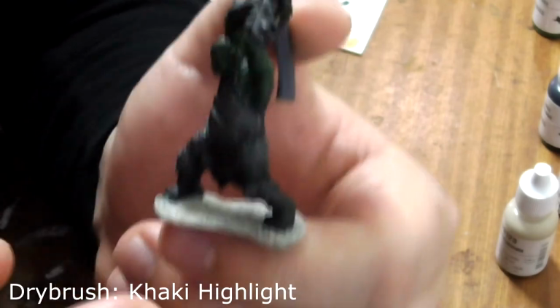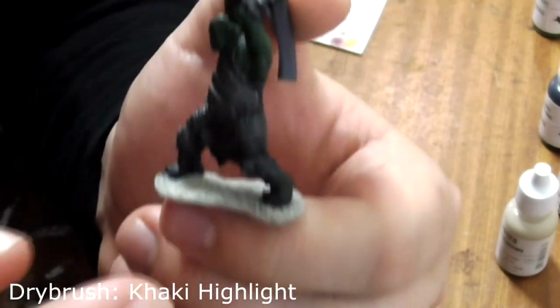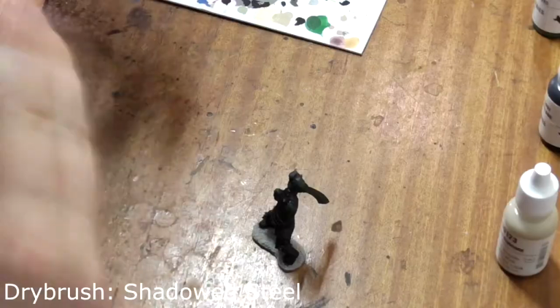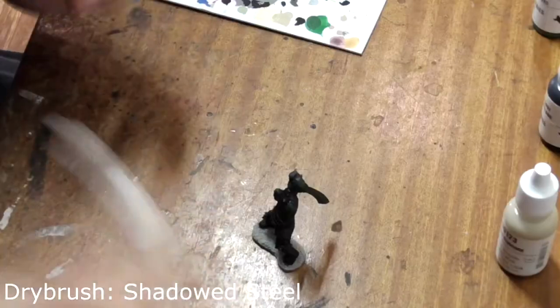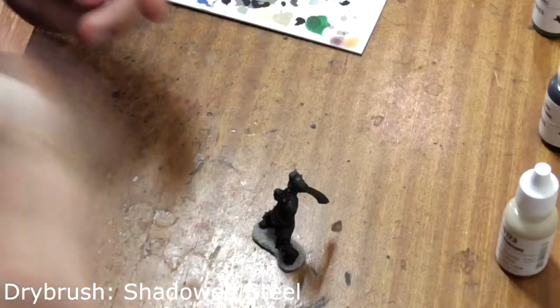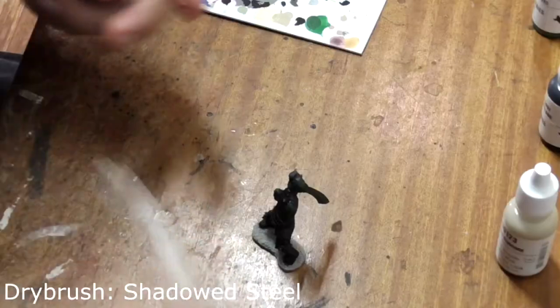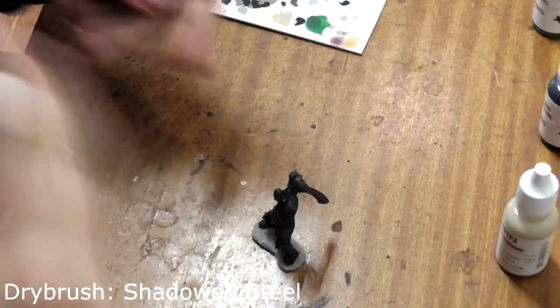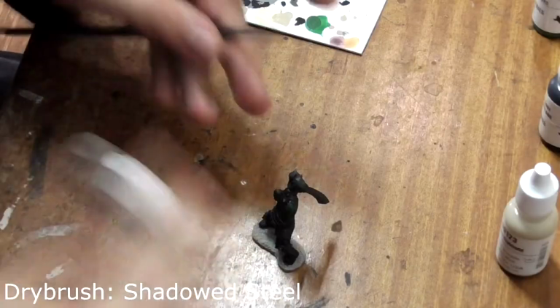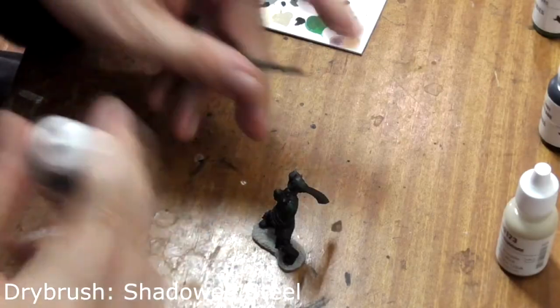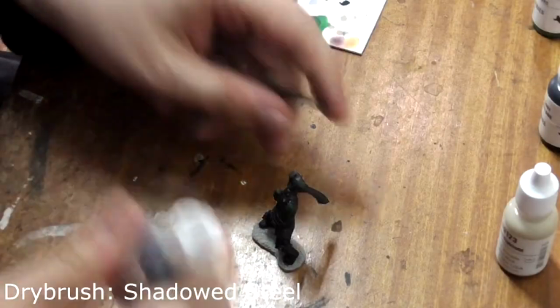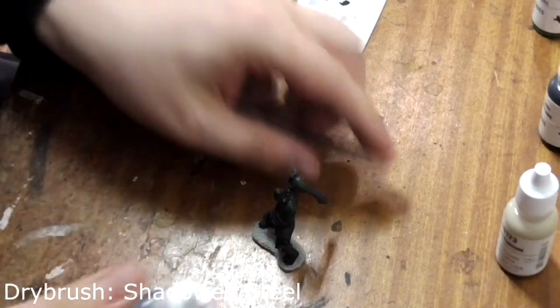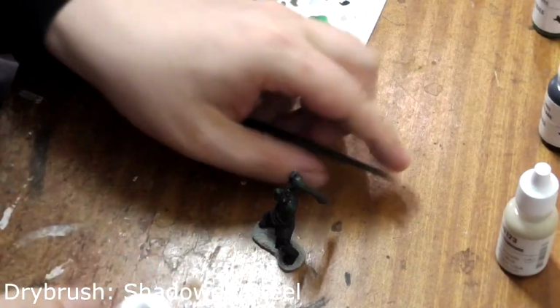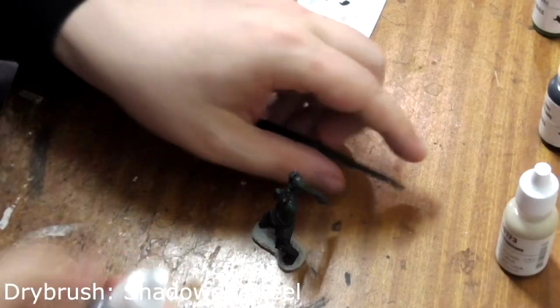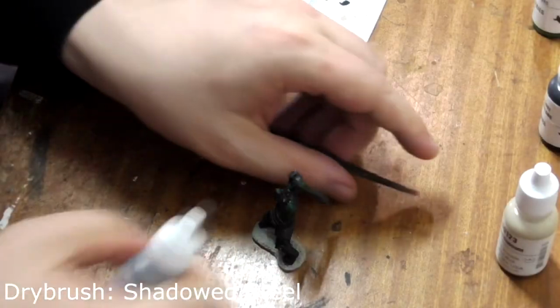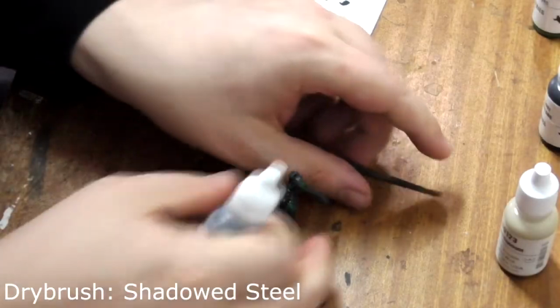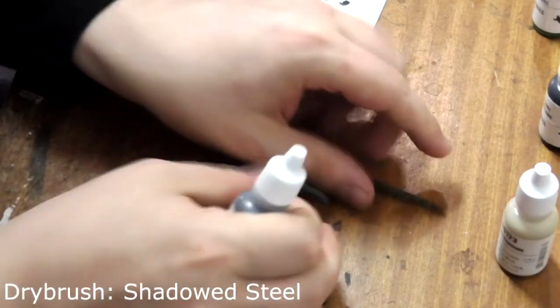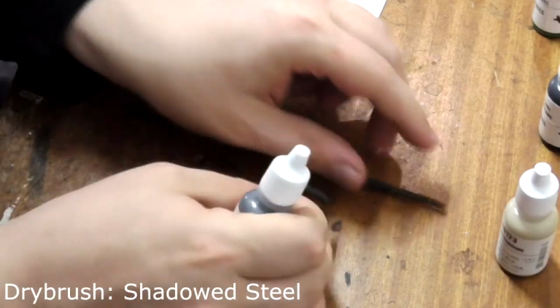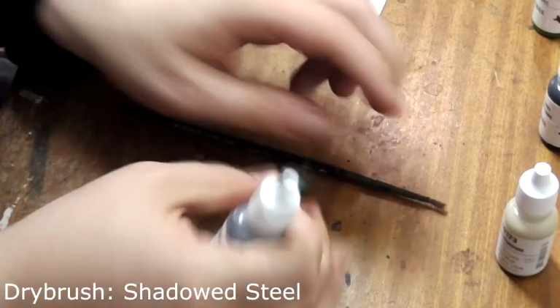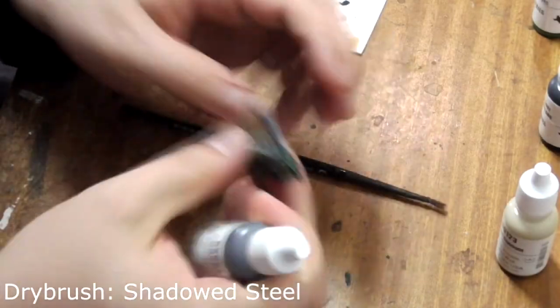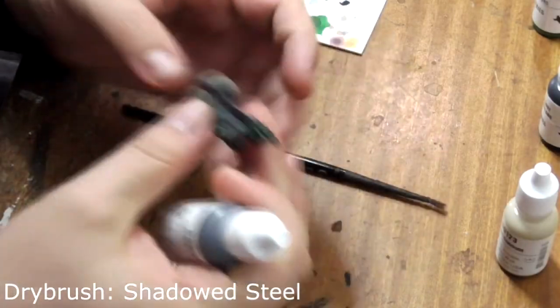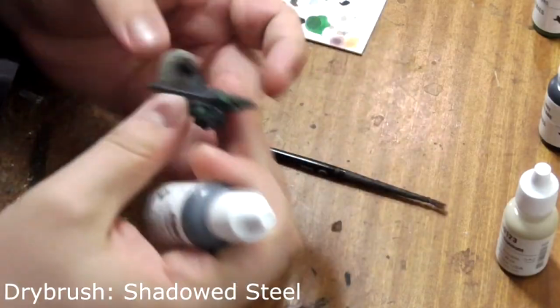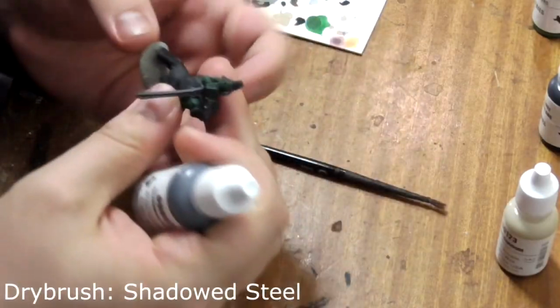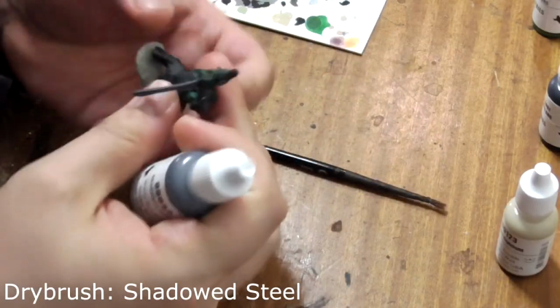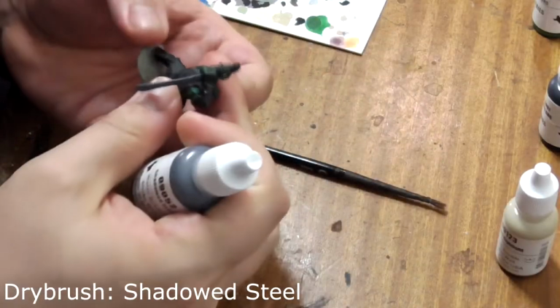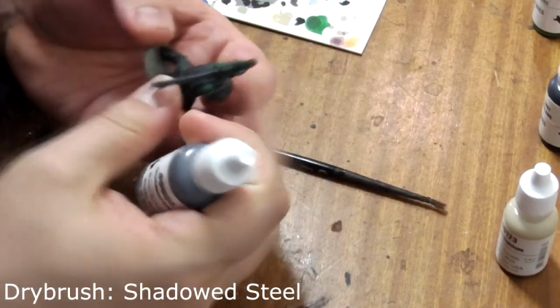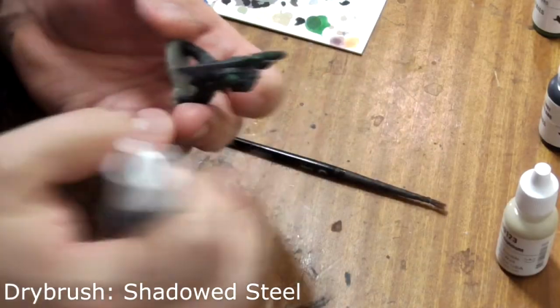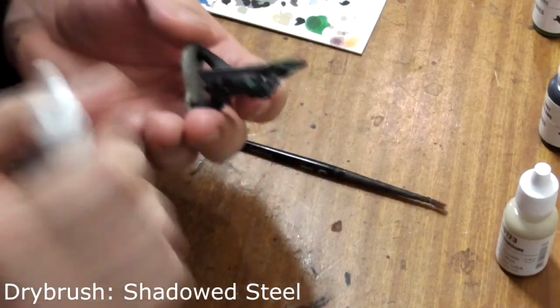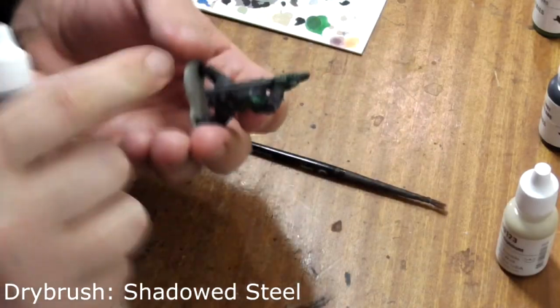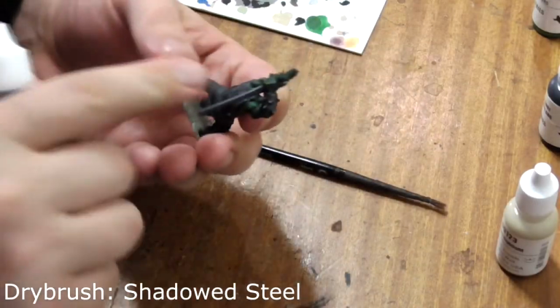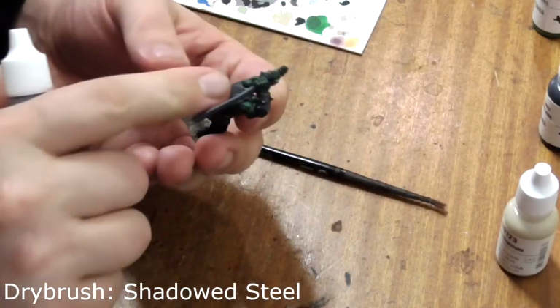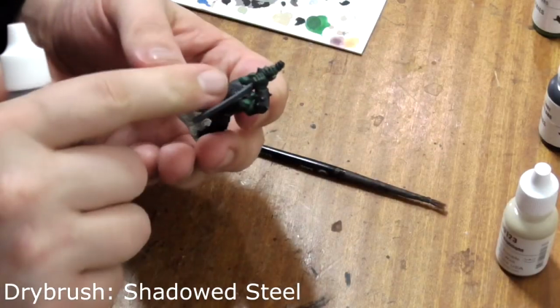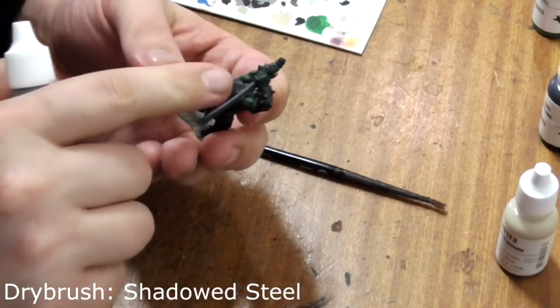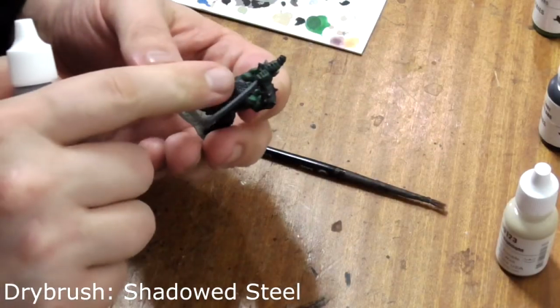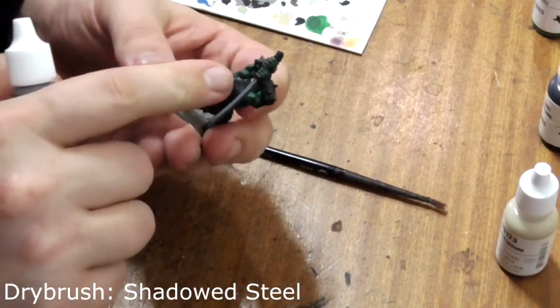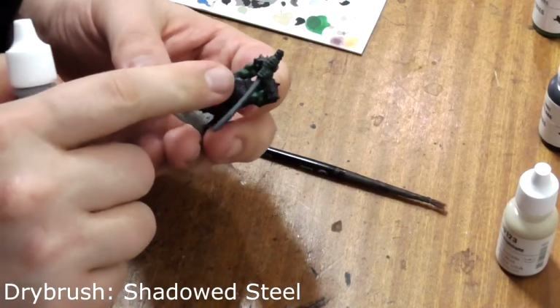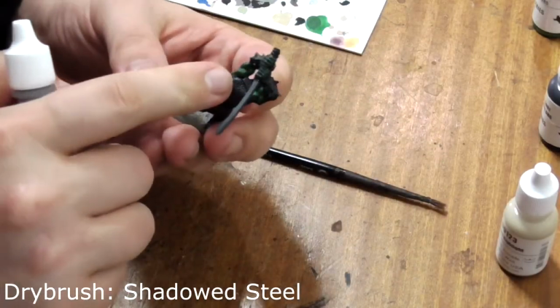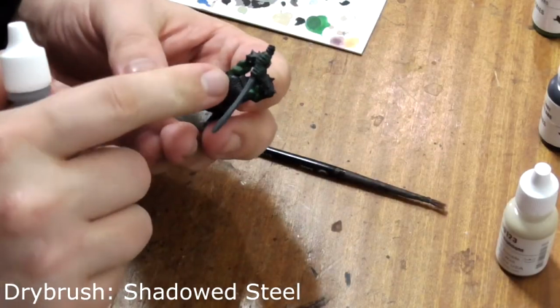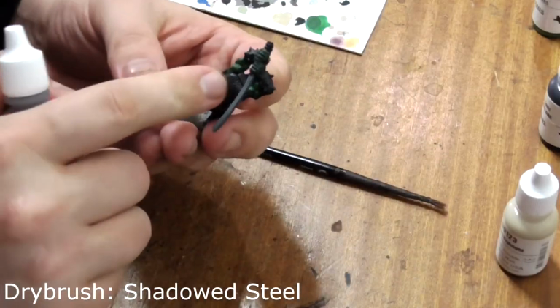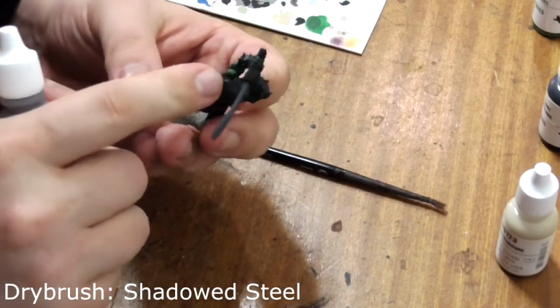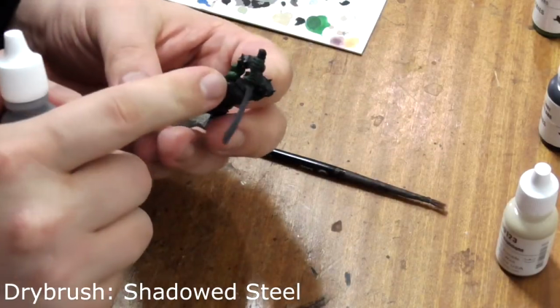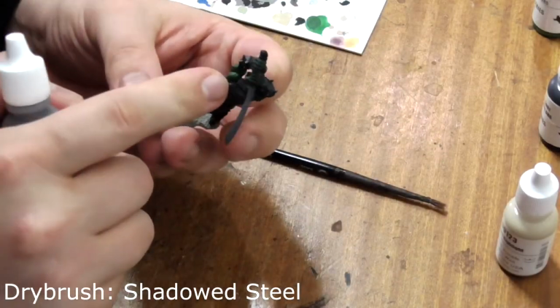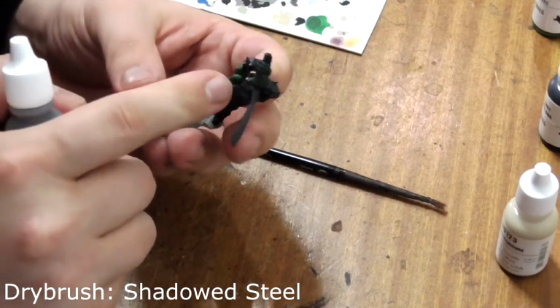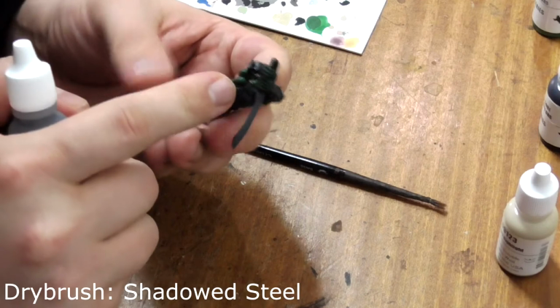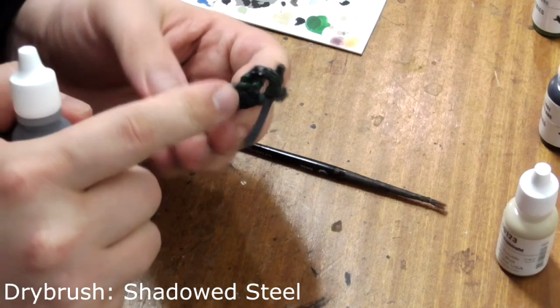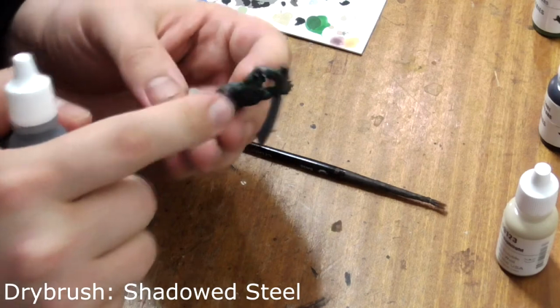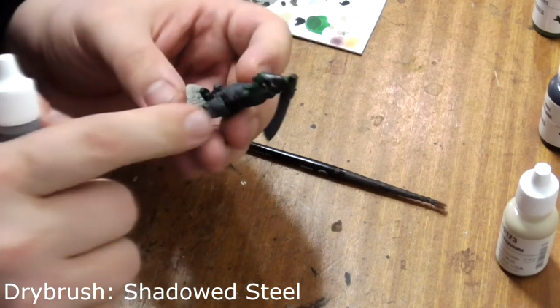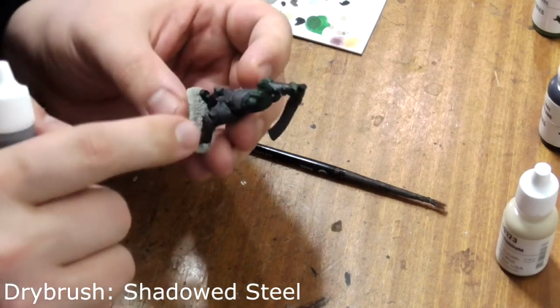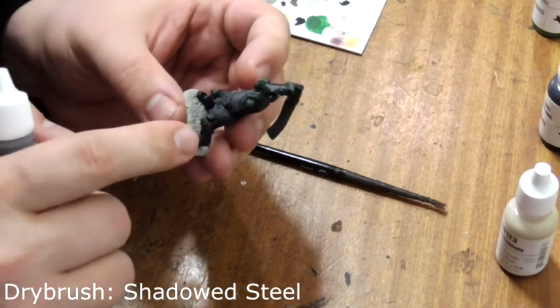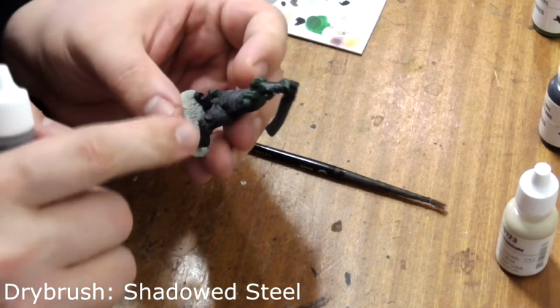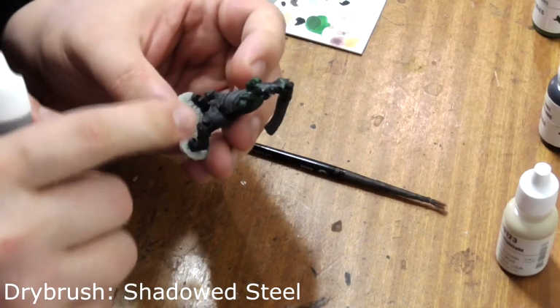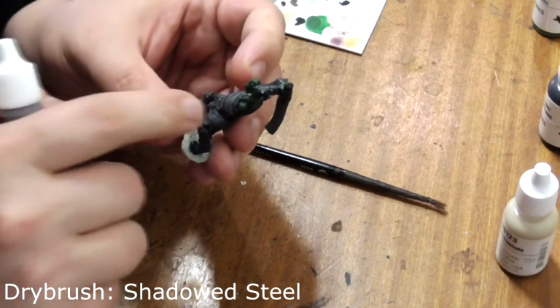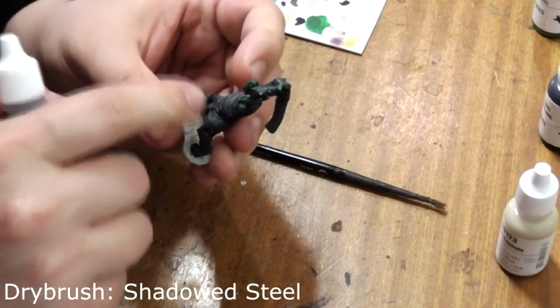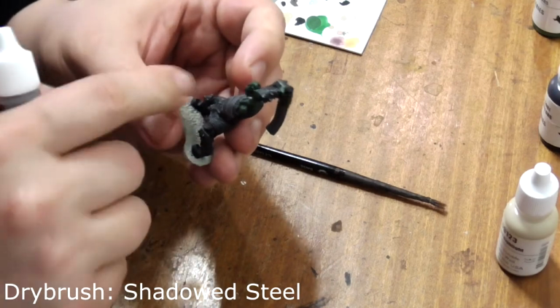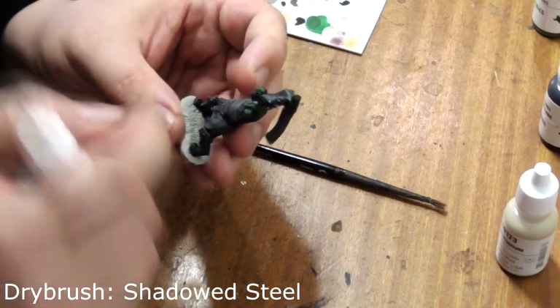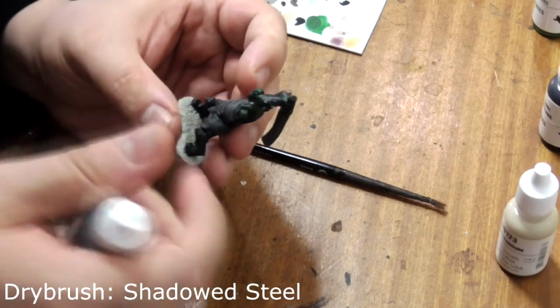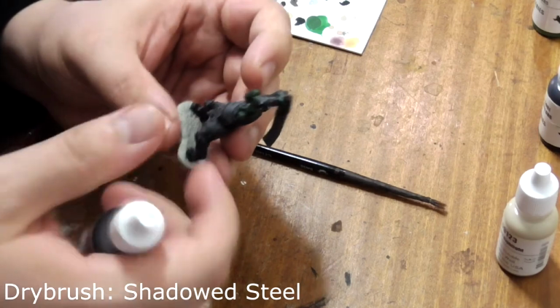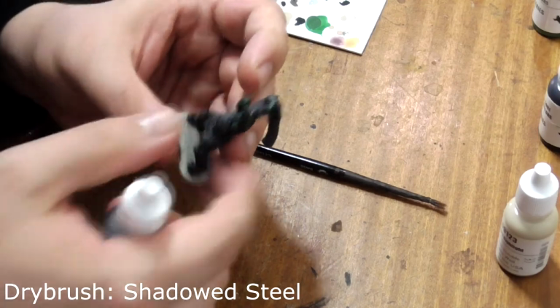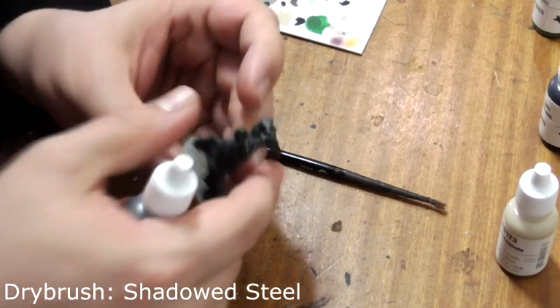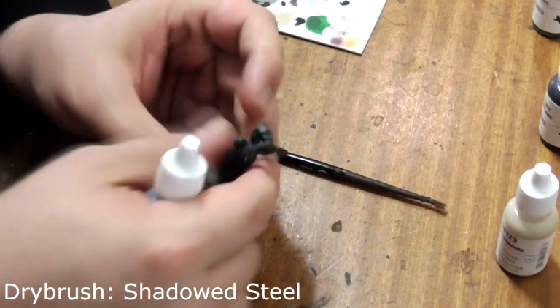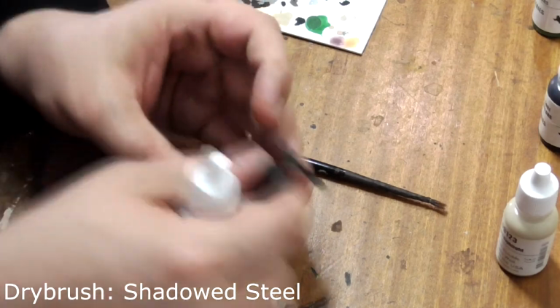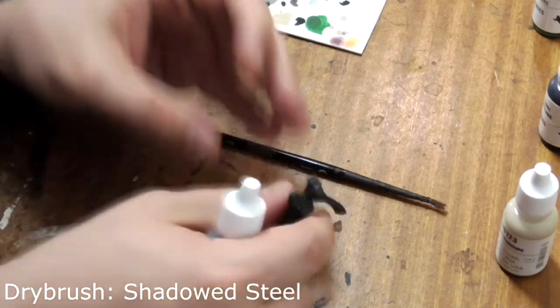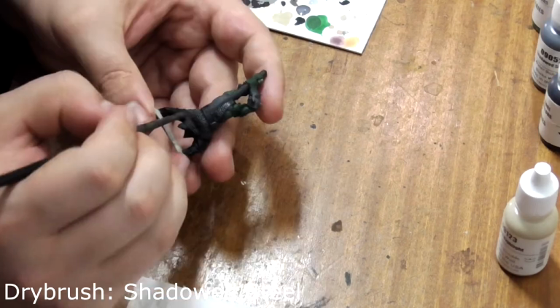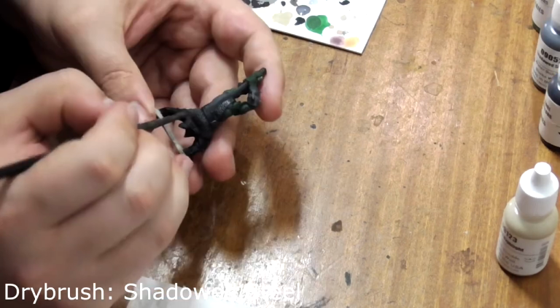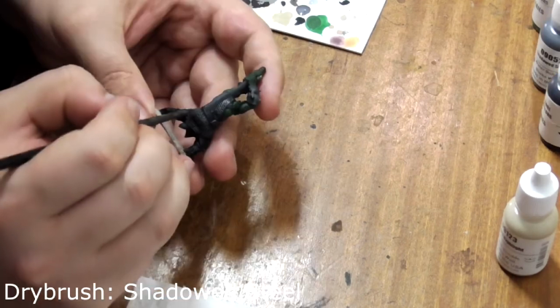Repeat this process with shadowed steel and dry brush it across his armour in a downward motion to catch the paint on the upper surfaces.